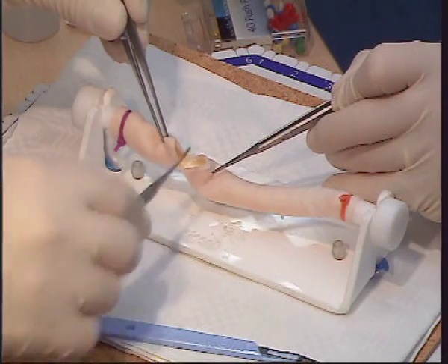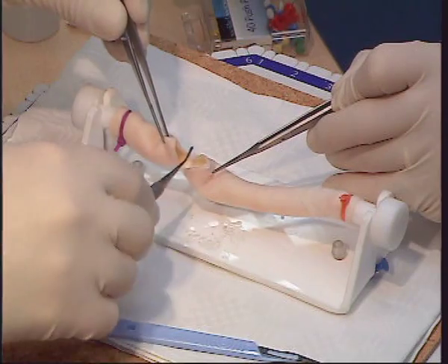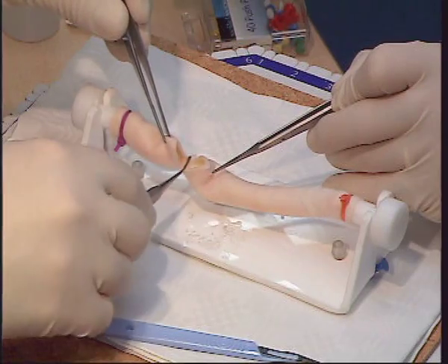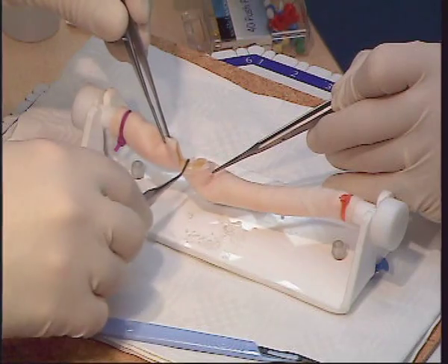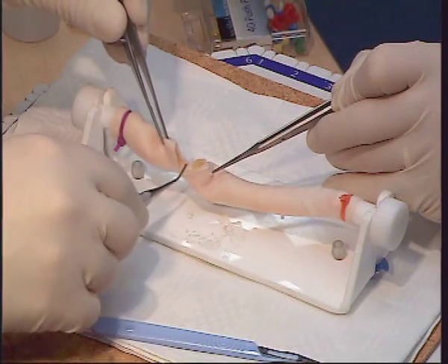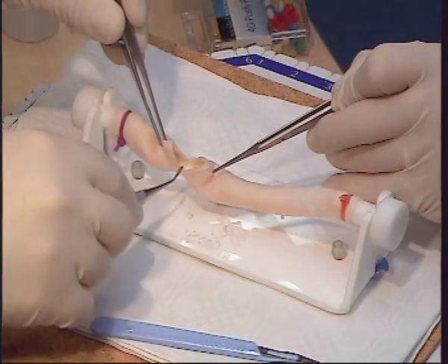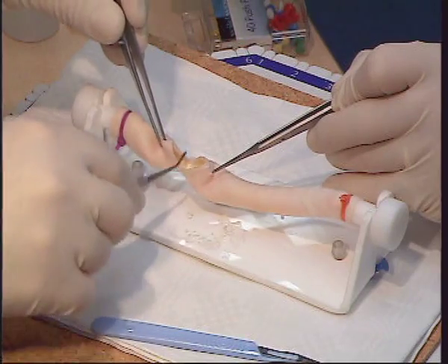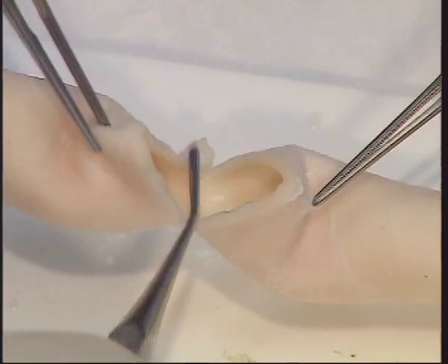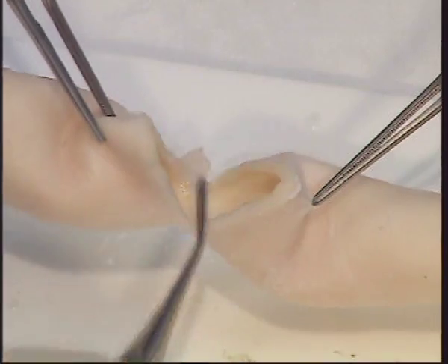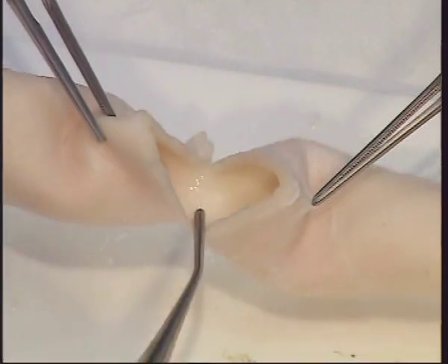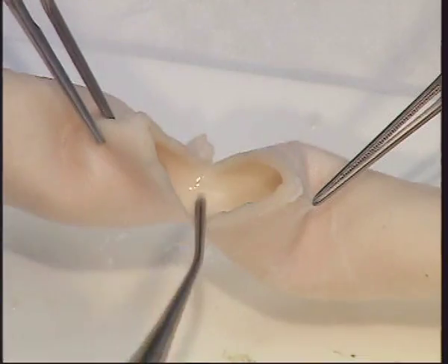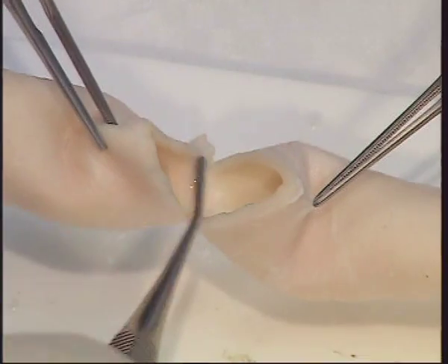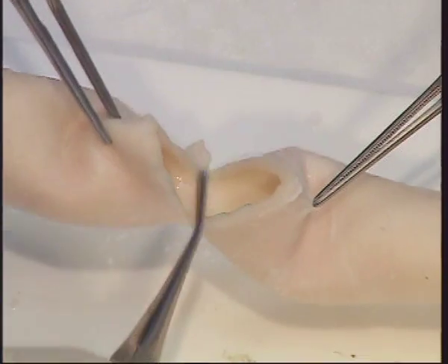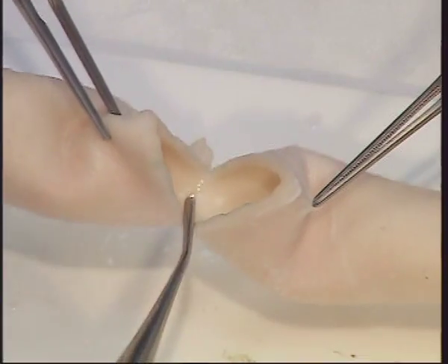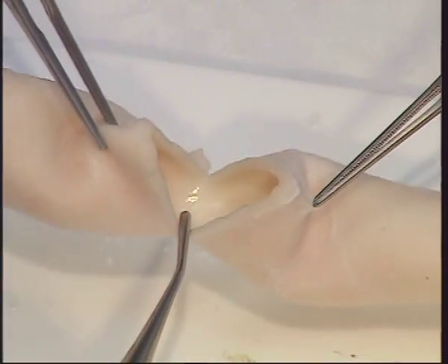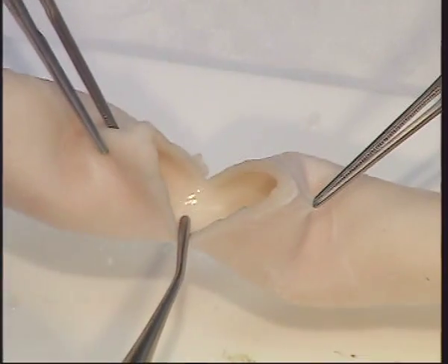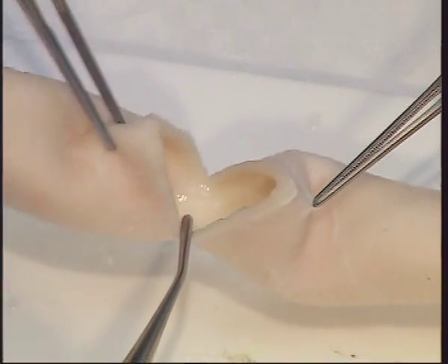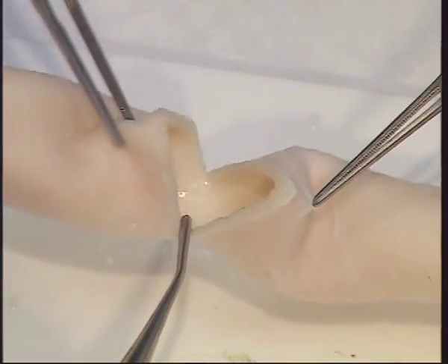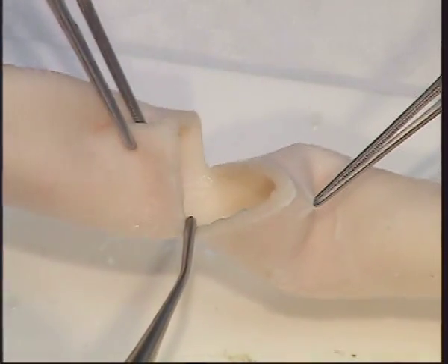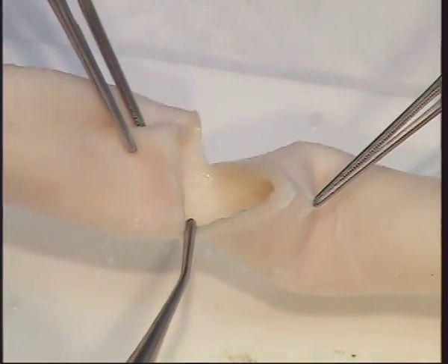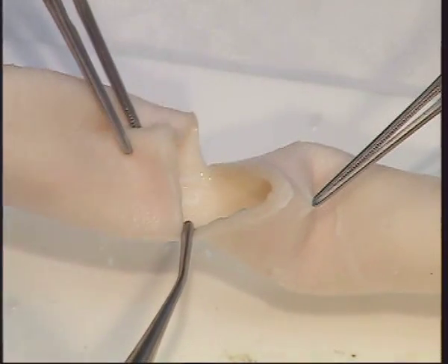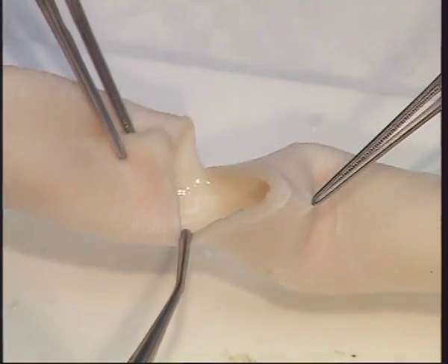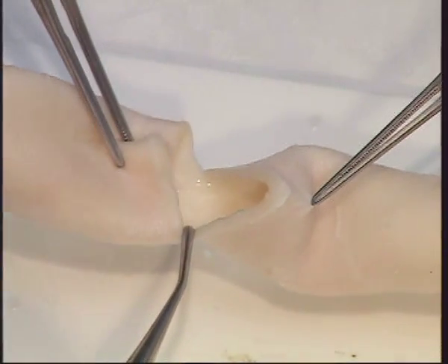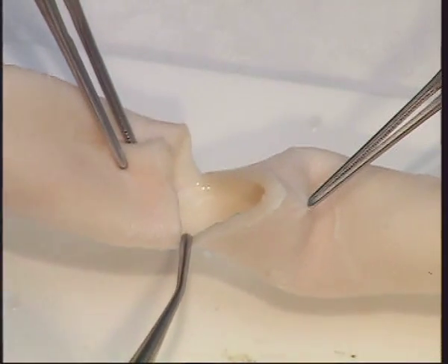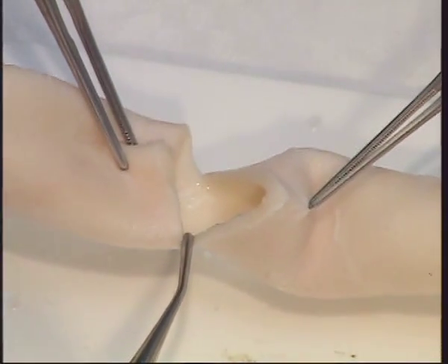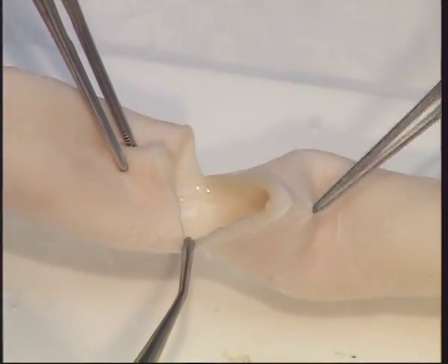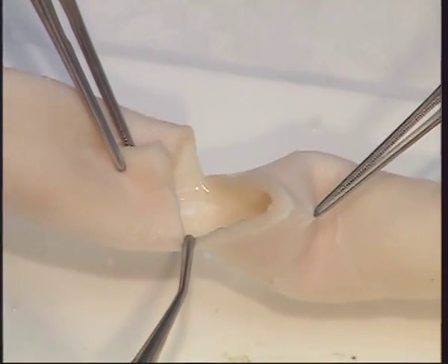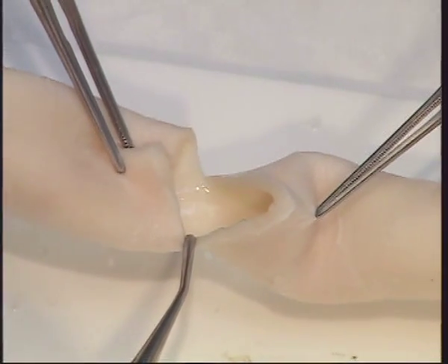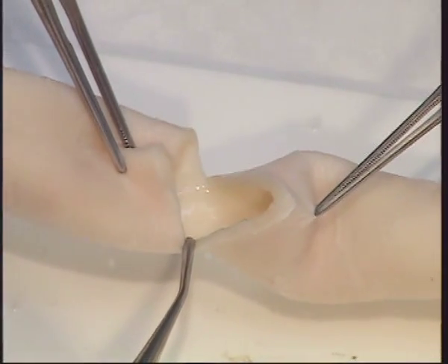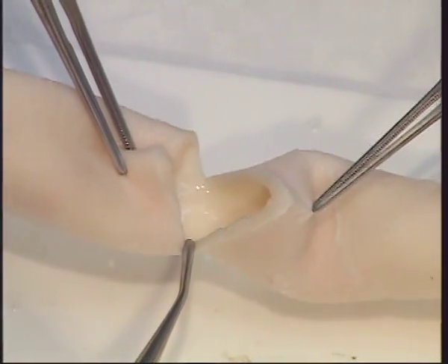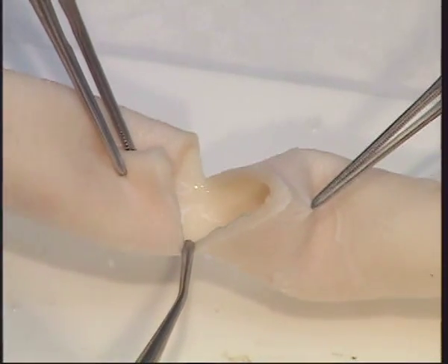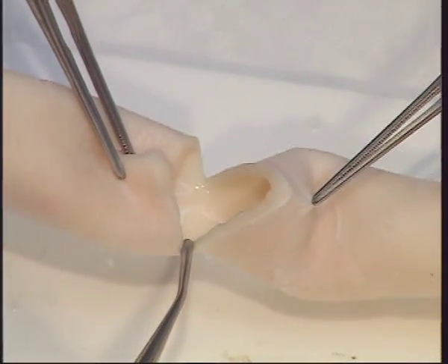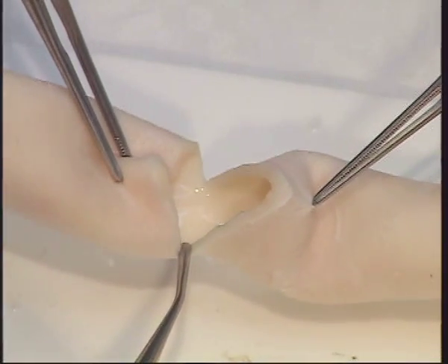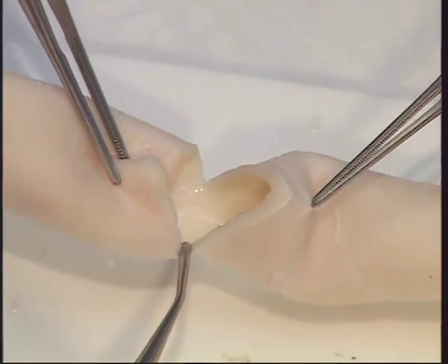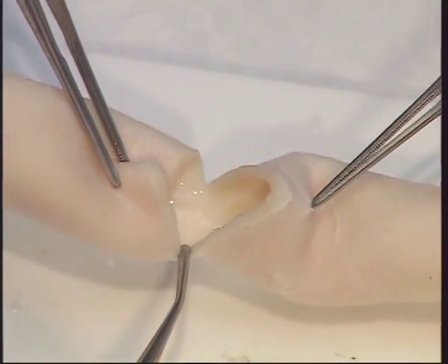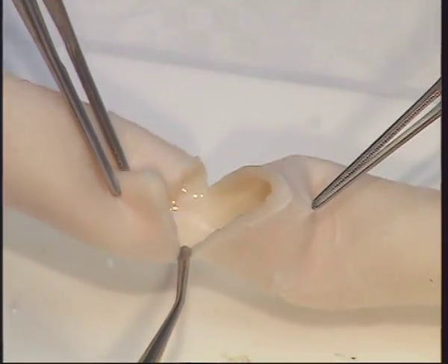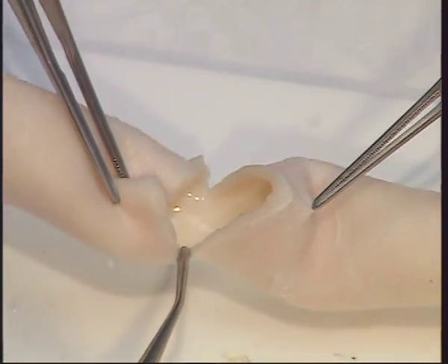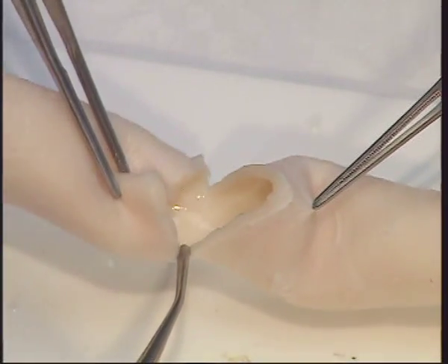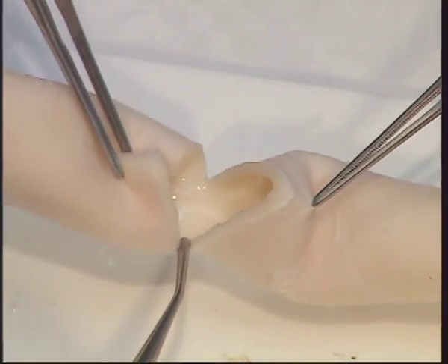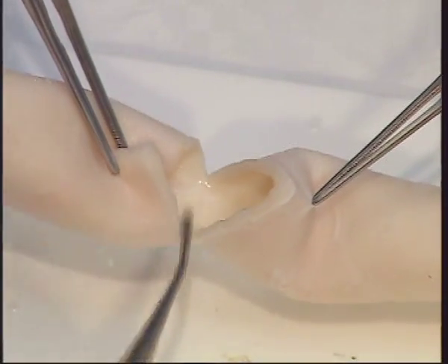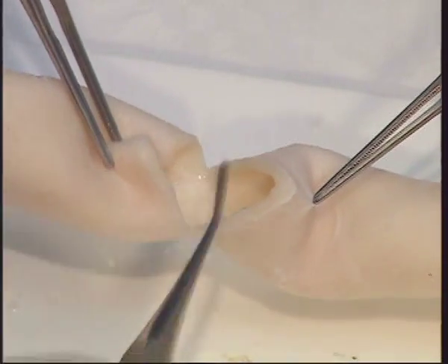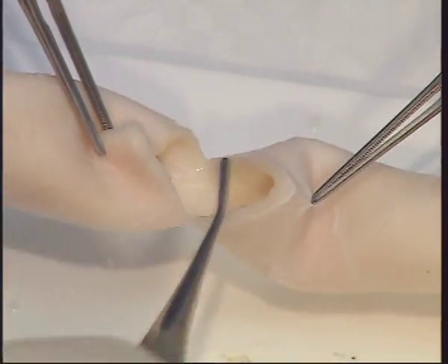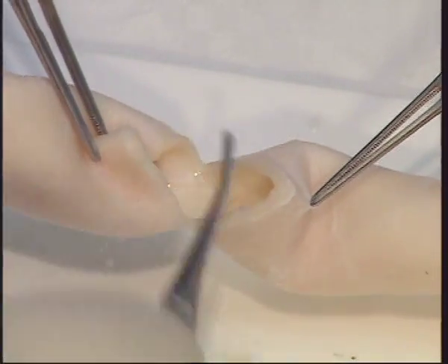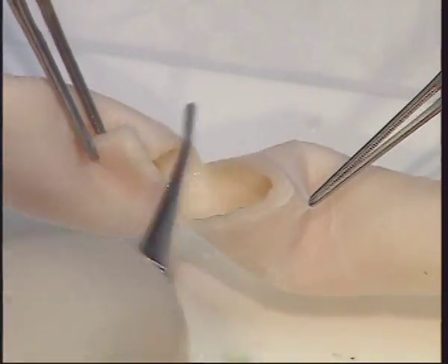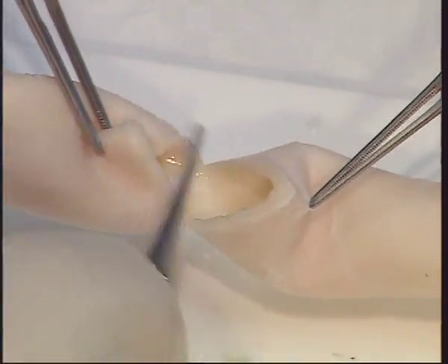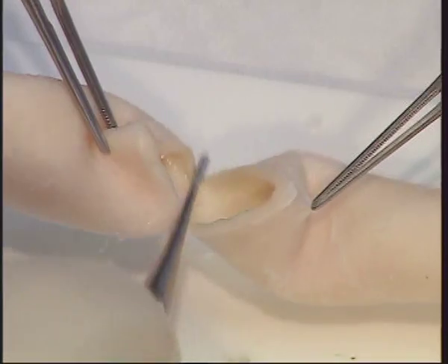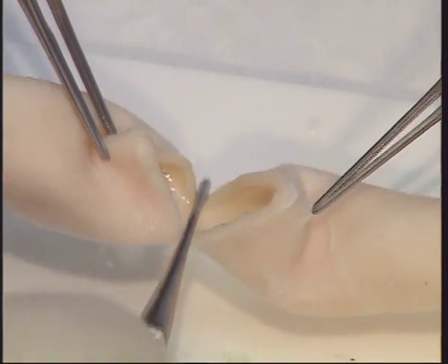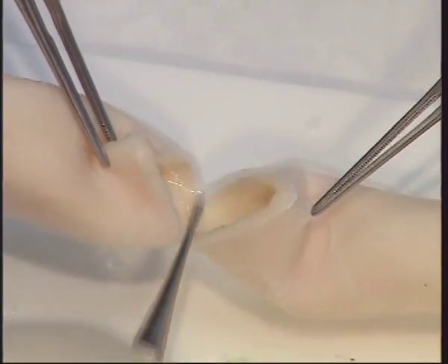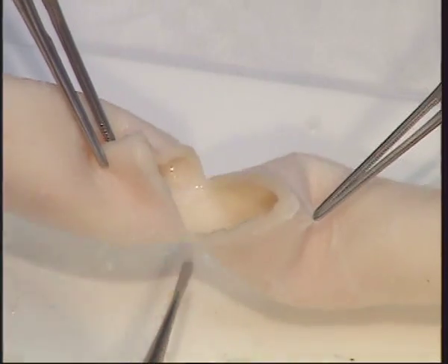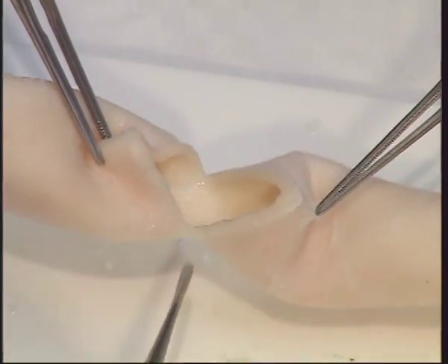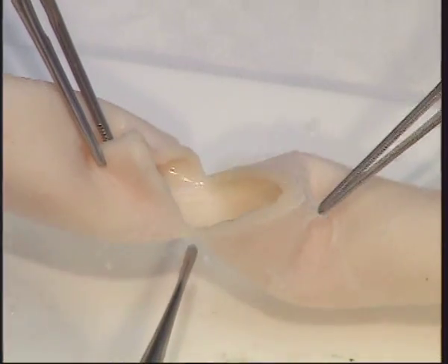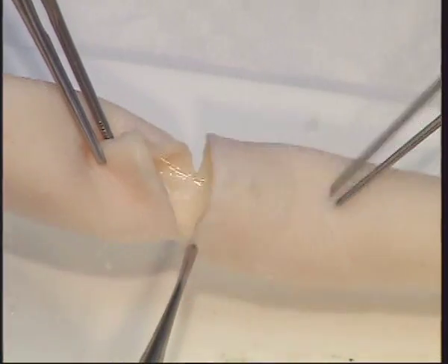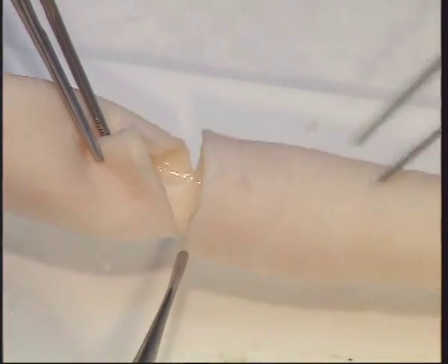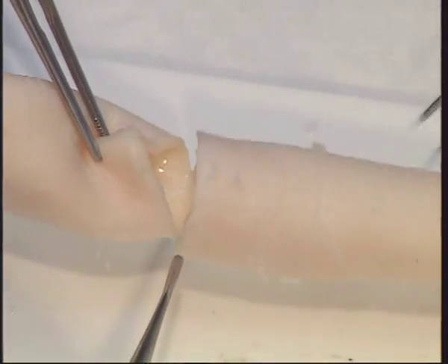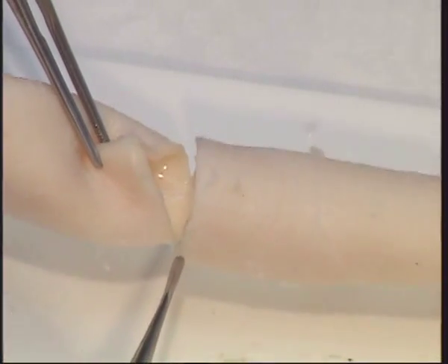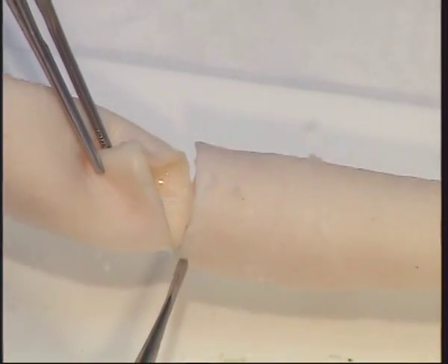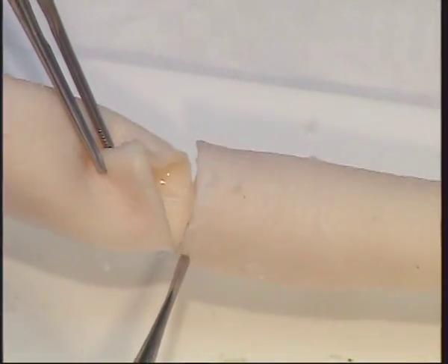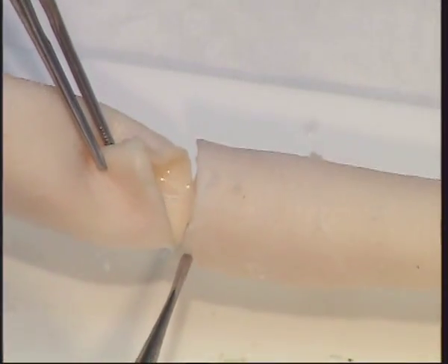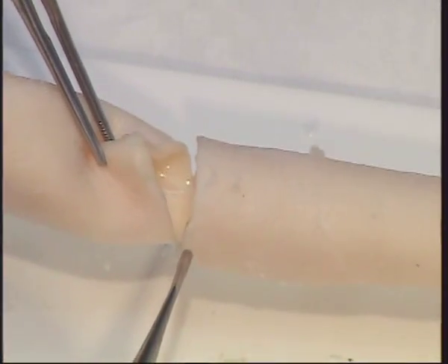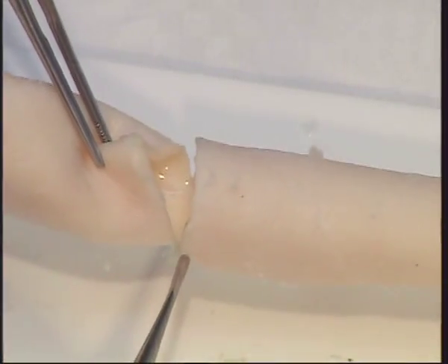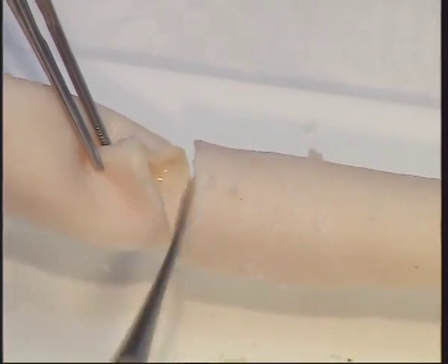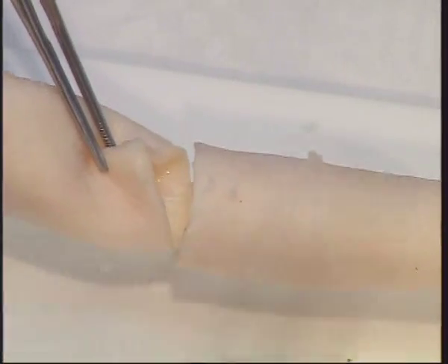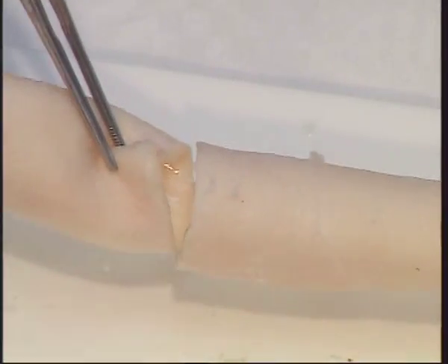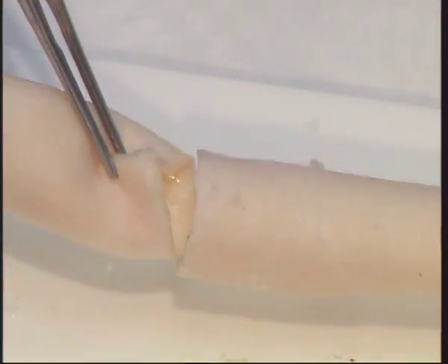In difficult situations you can transect the aorta completely by dividing the remnant at the back.